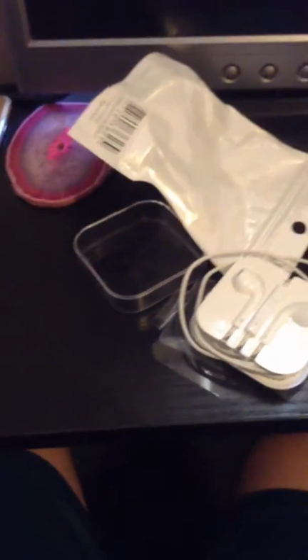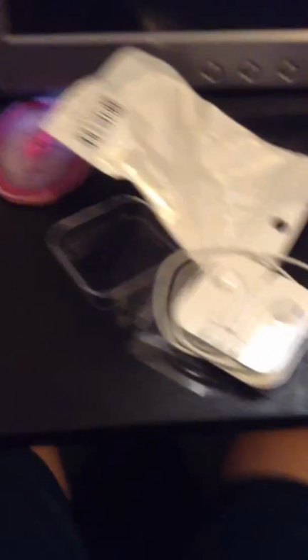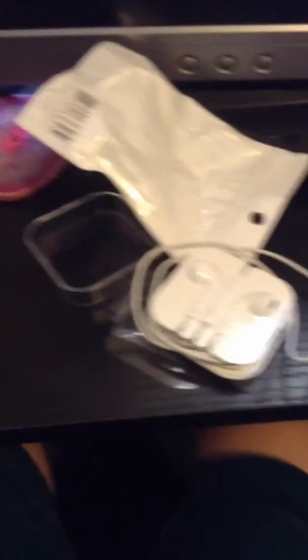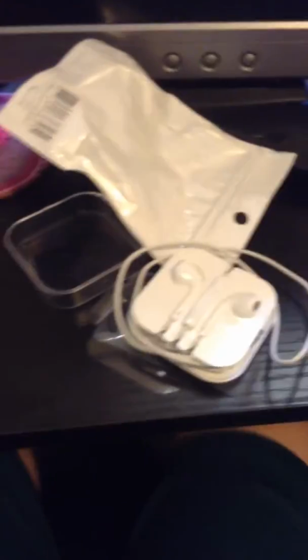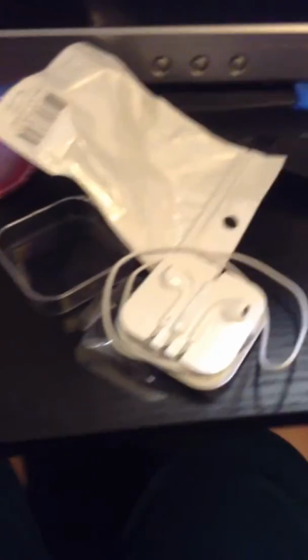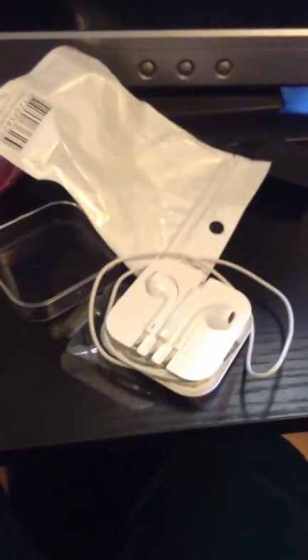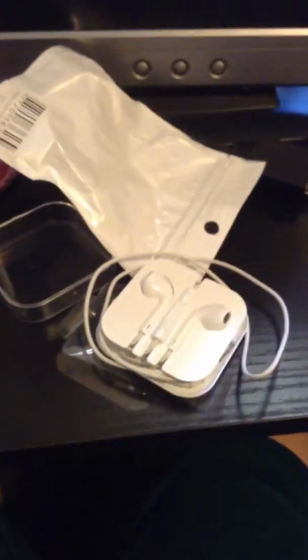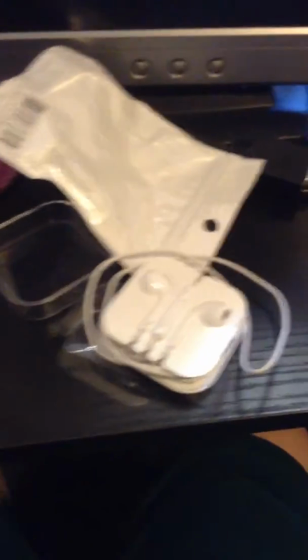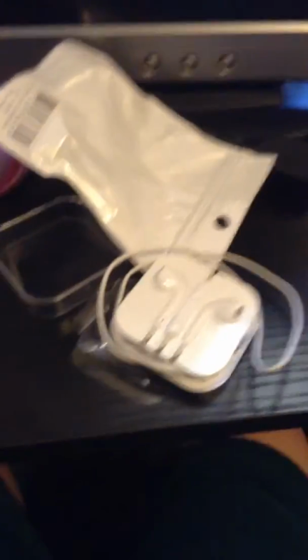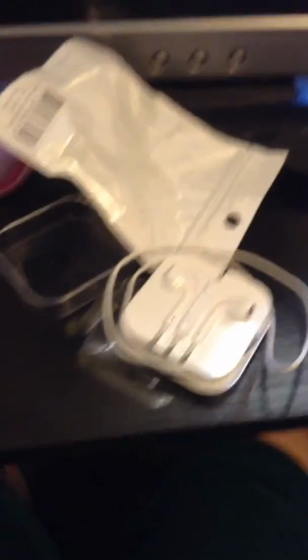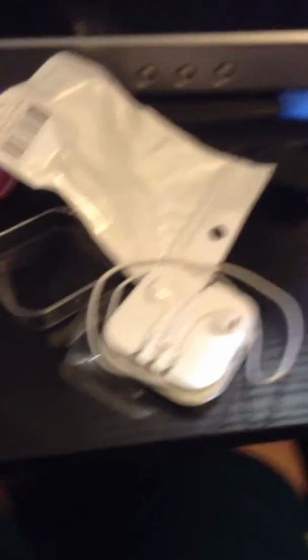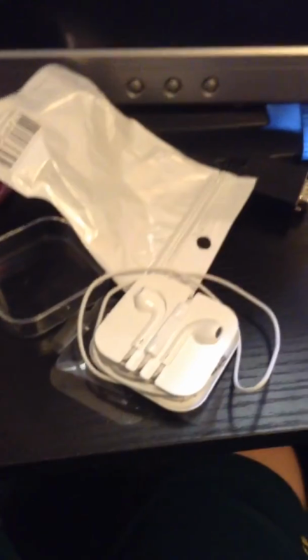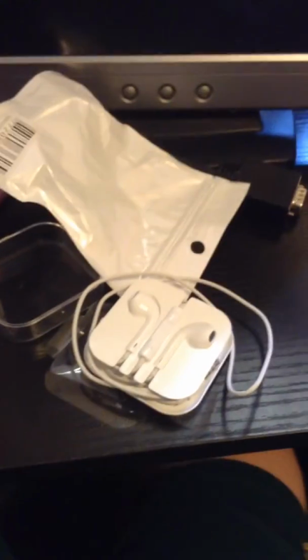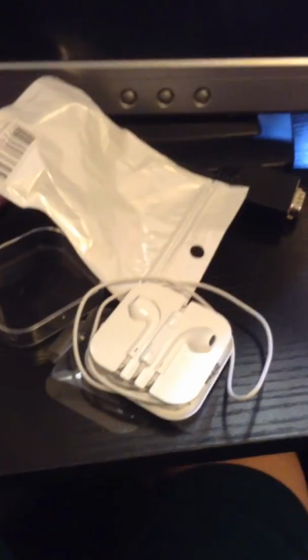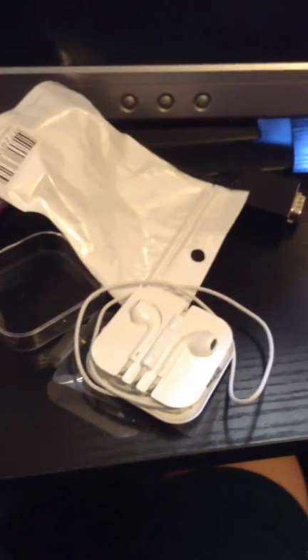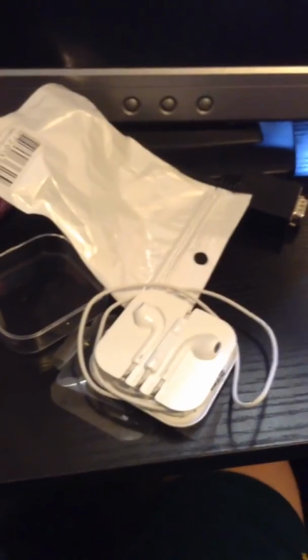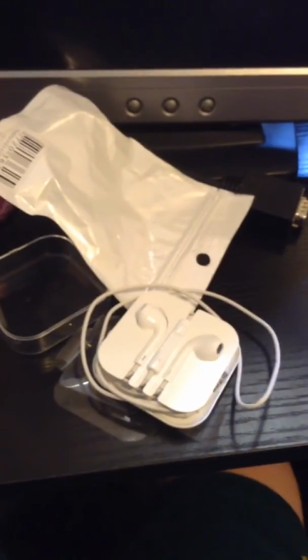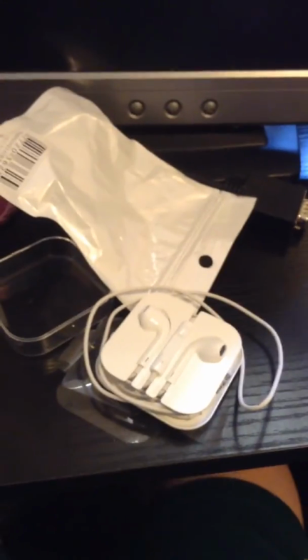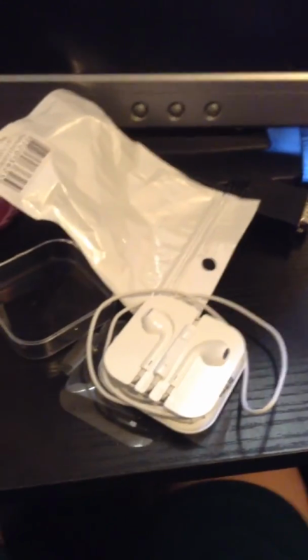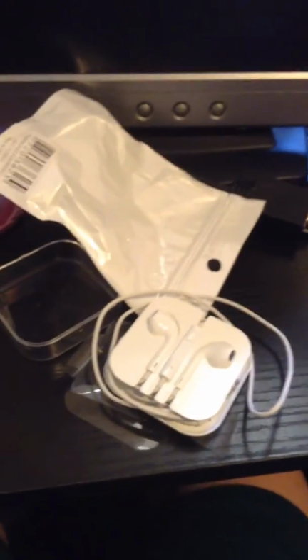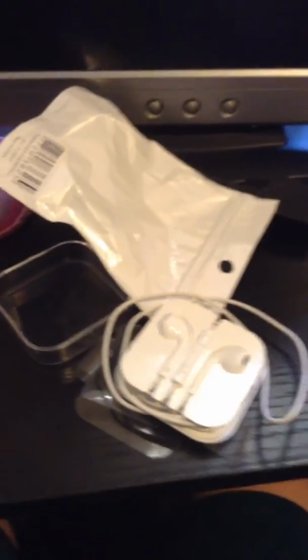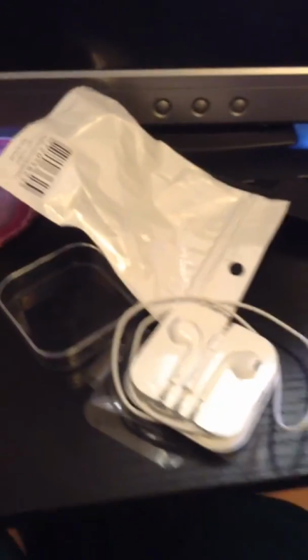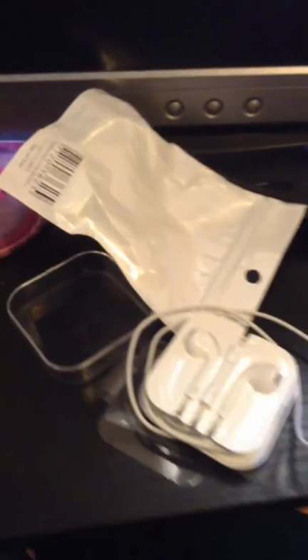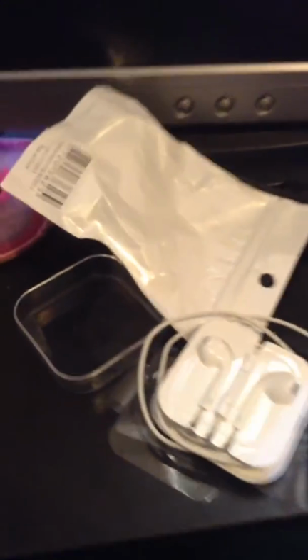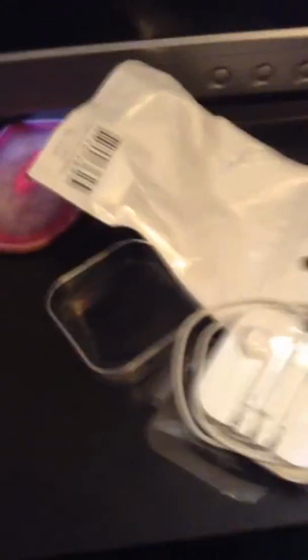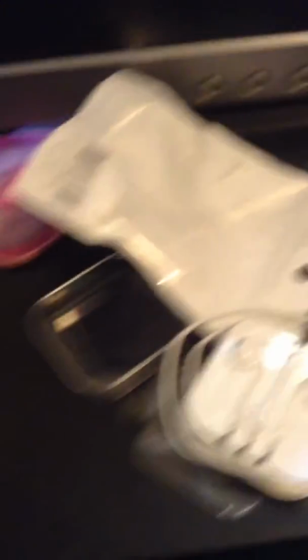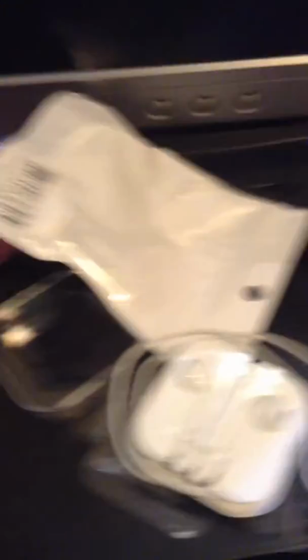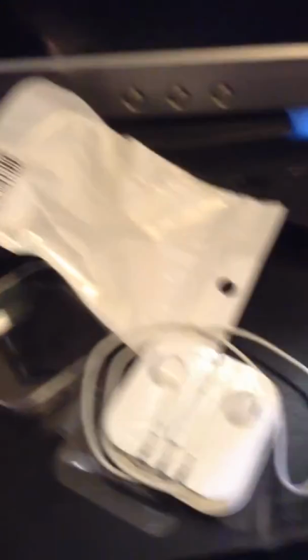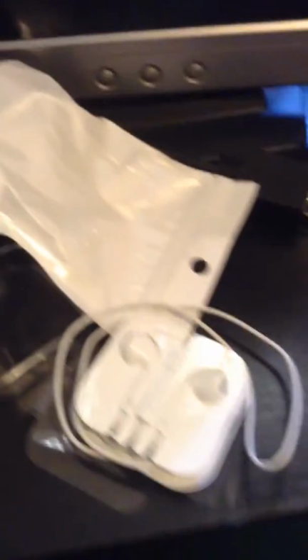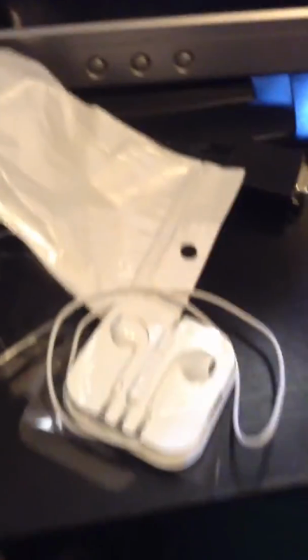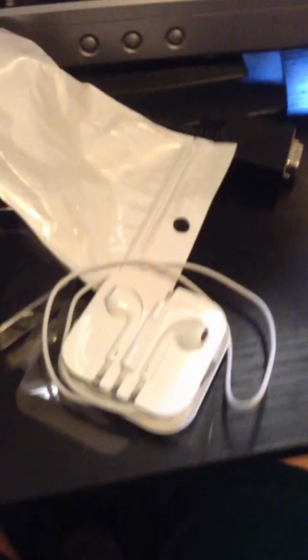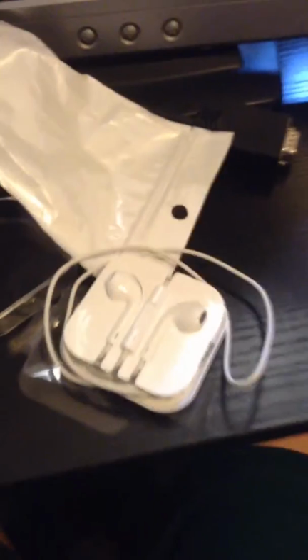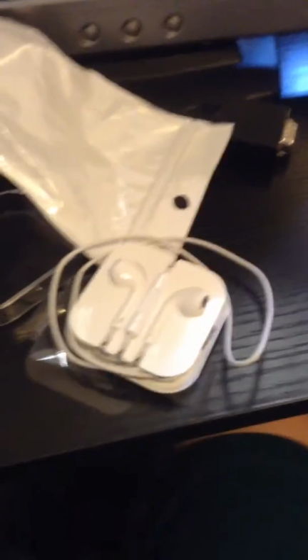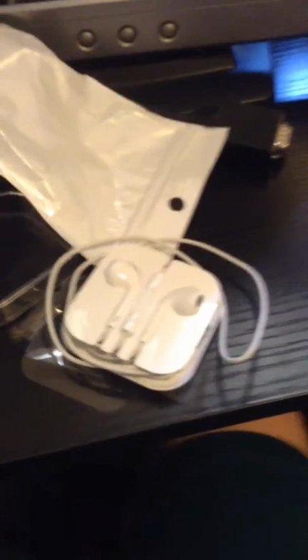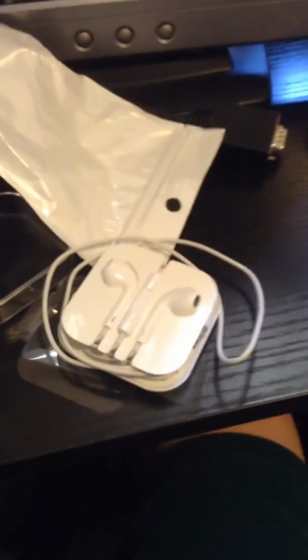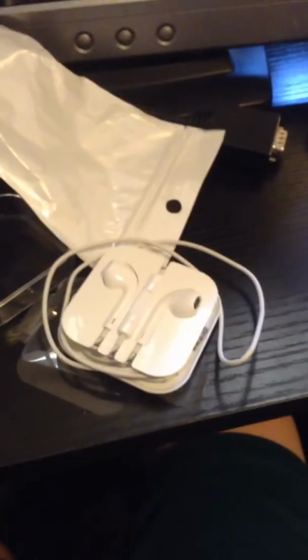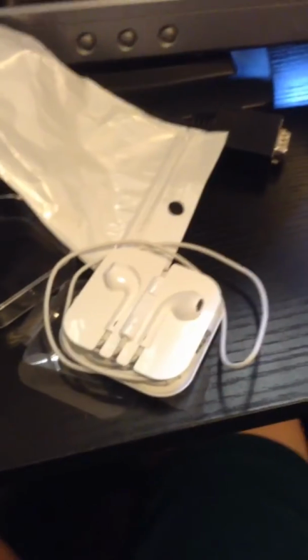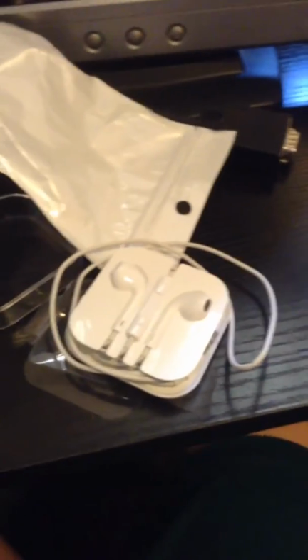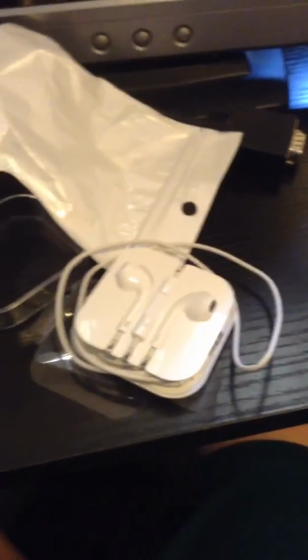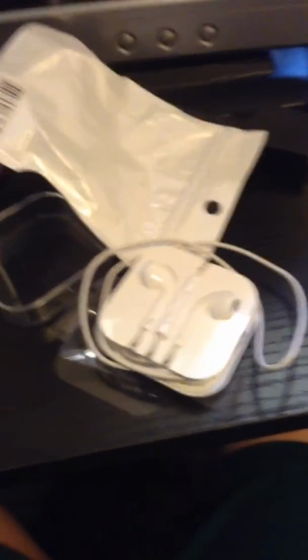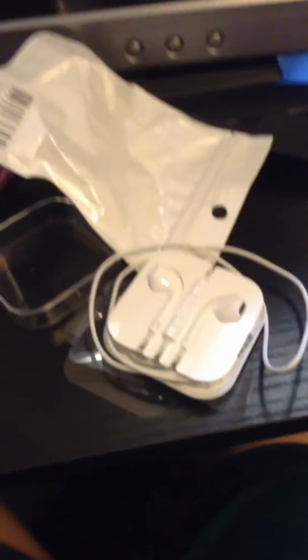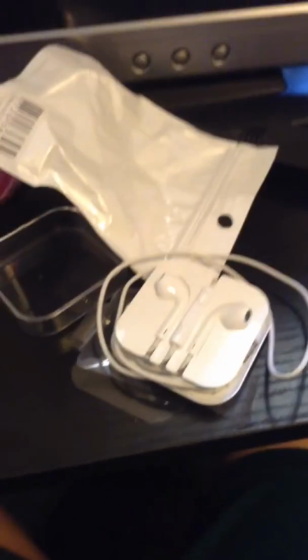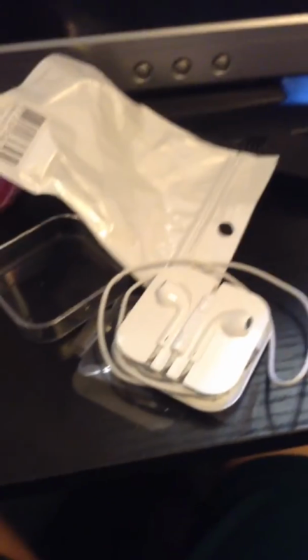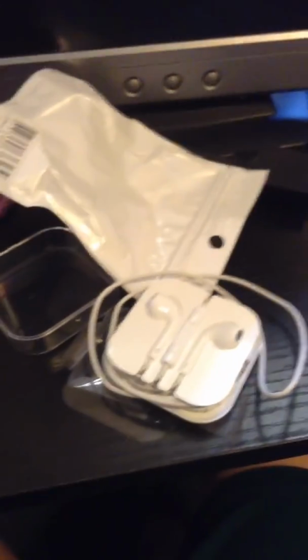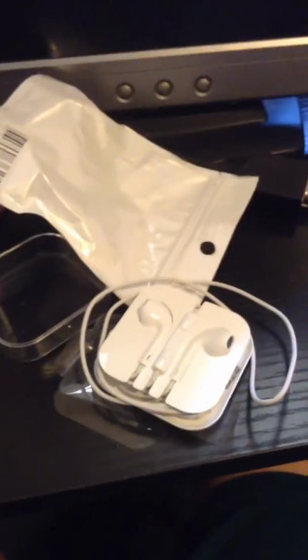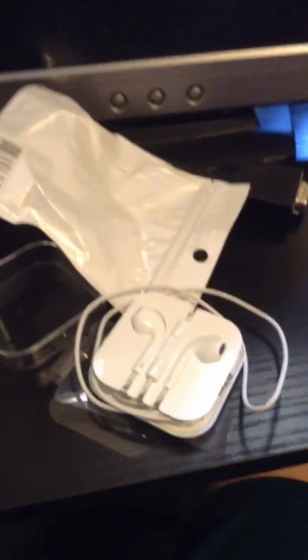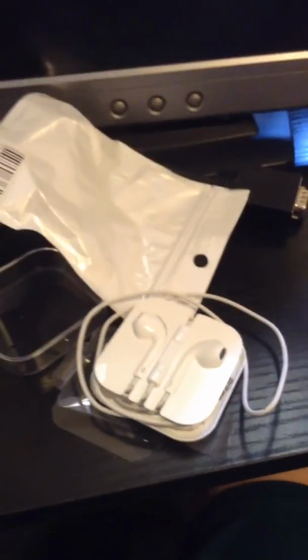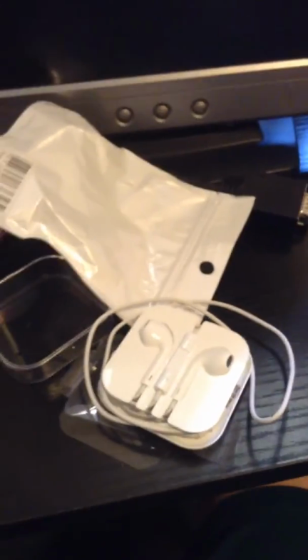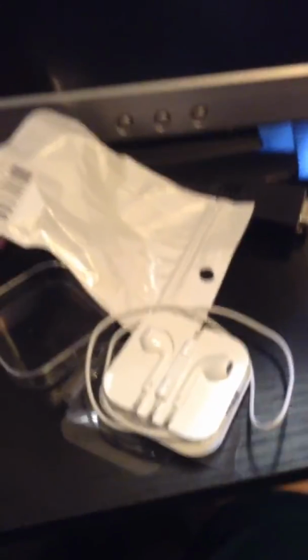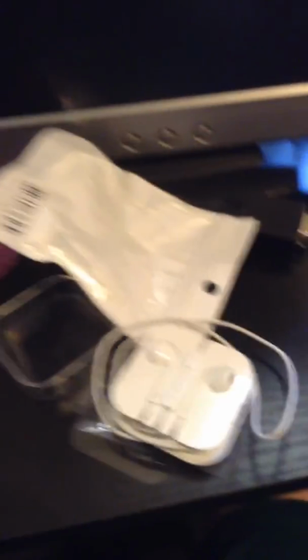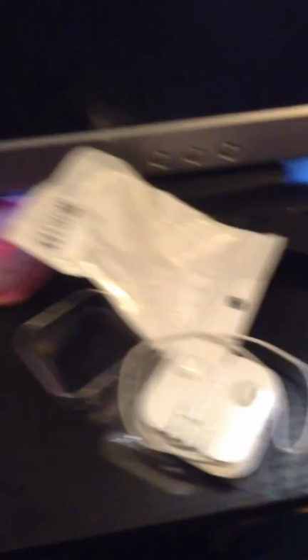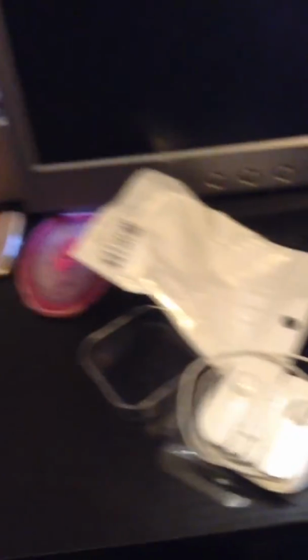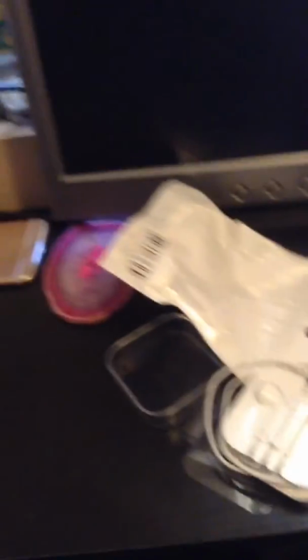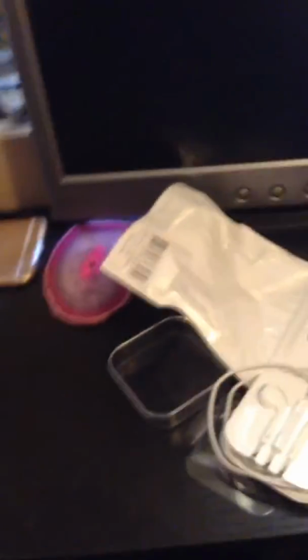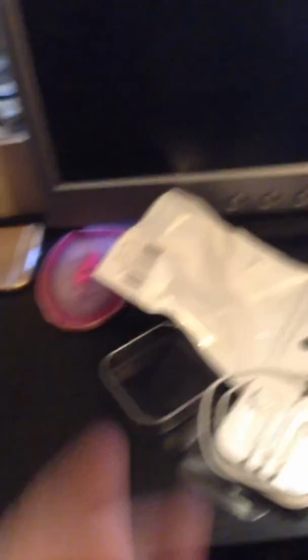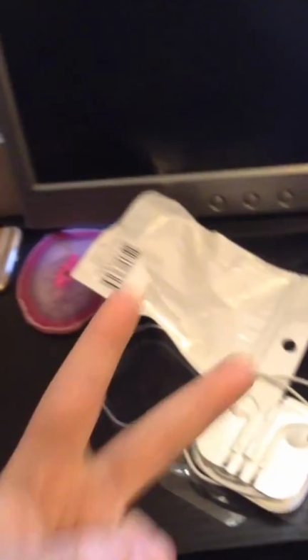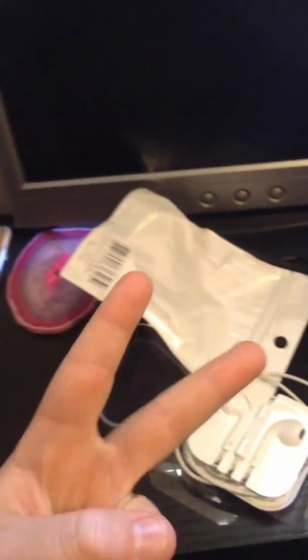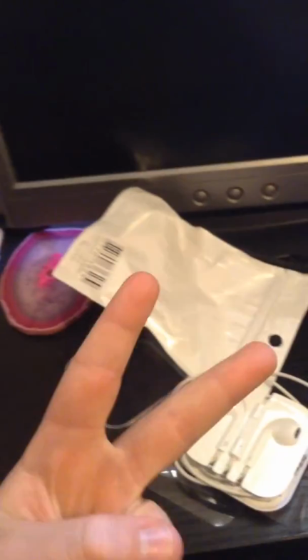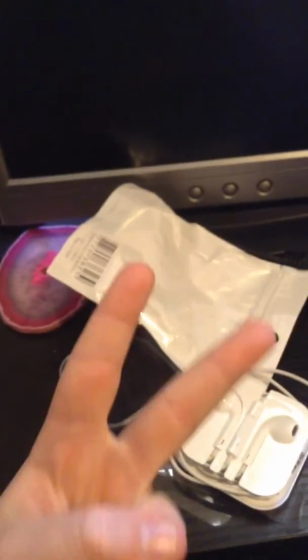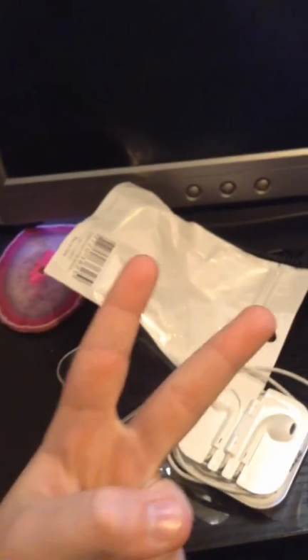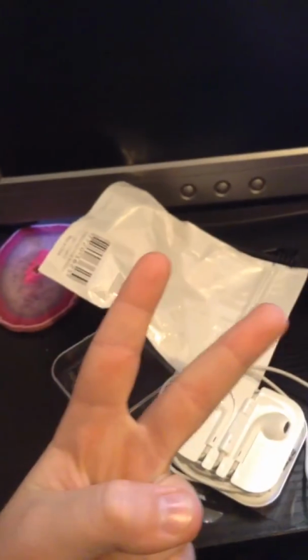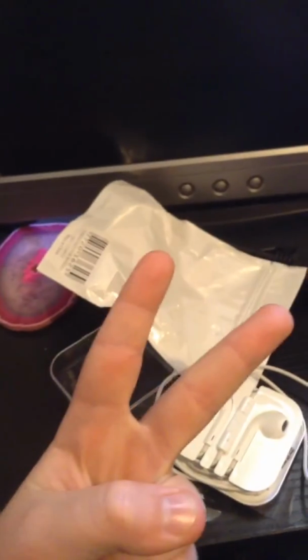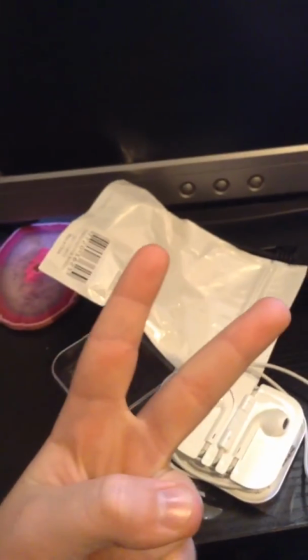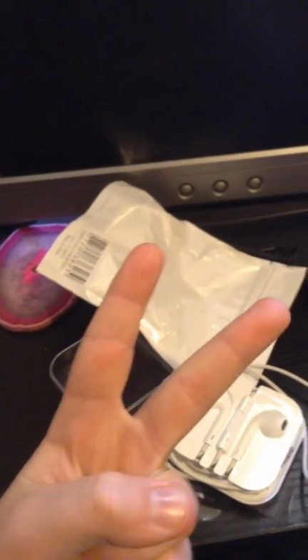But anyway, I hope you enjoyed this unboxing and peace out.